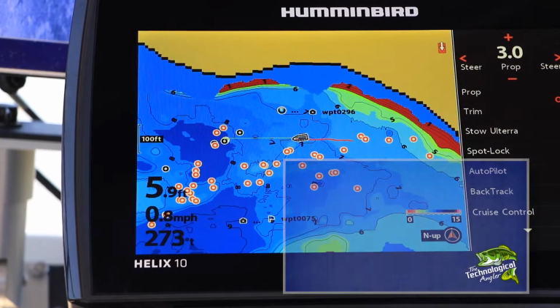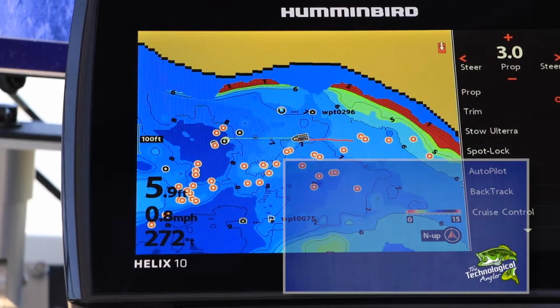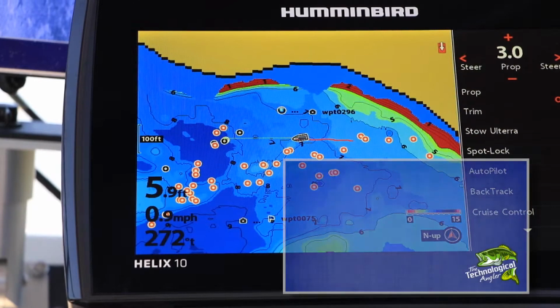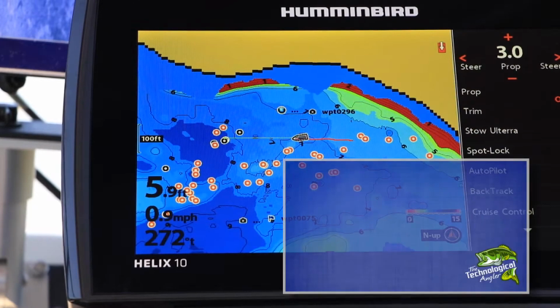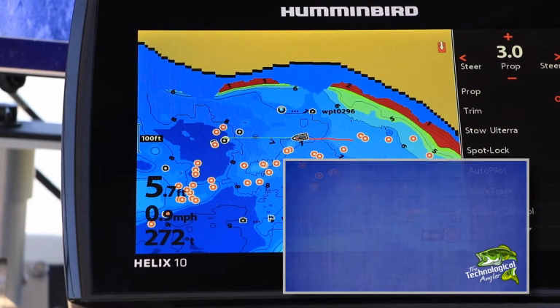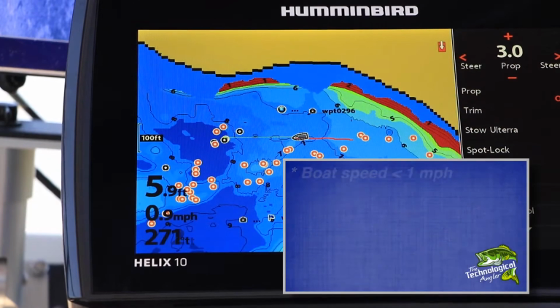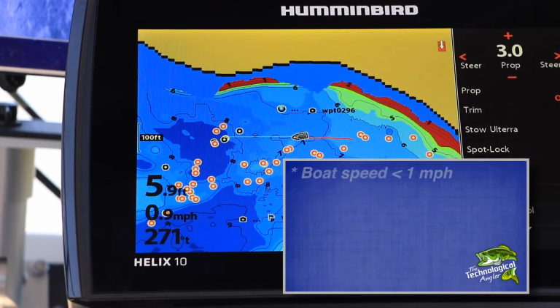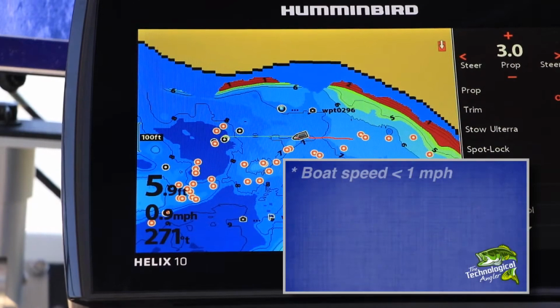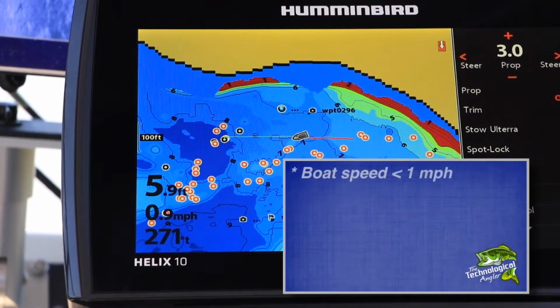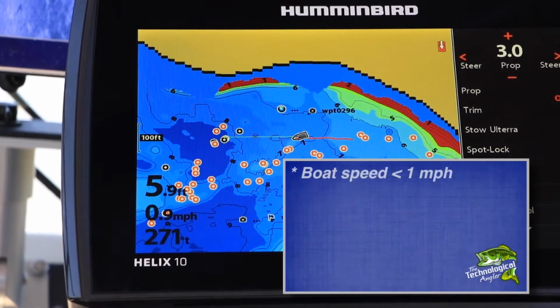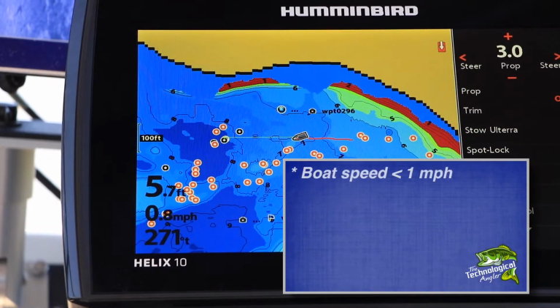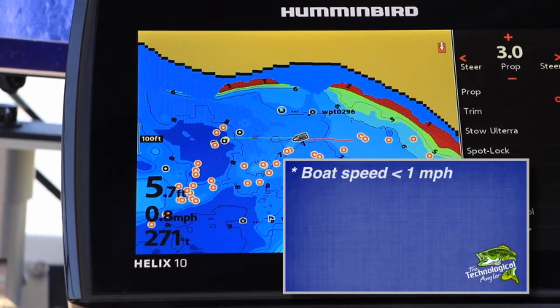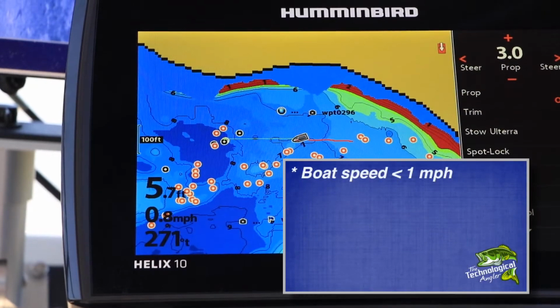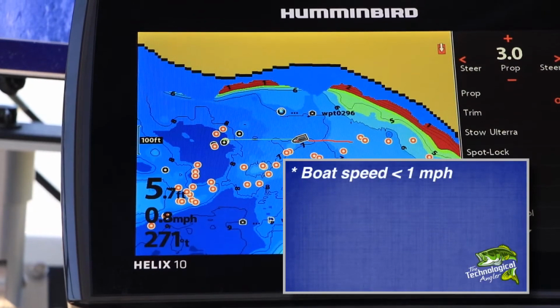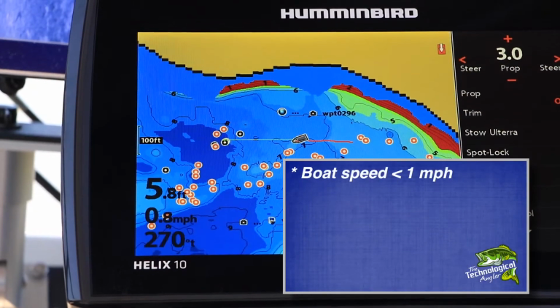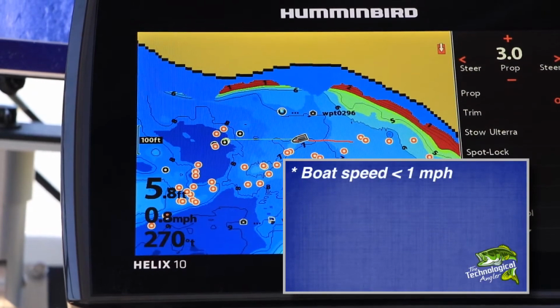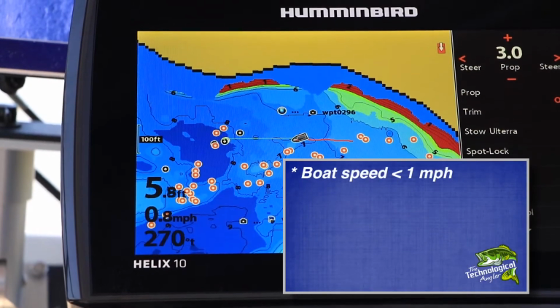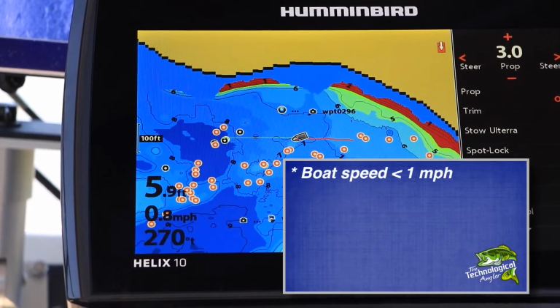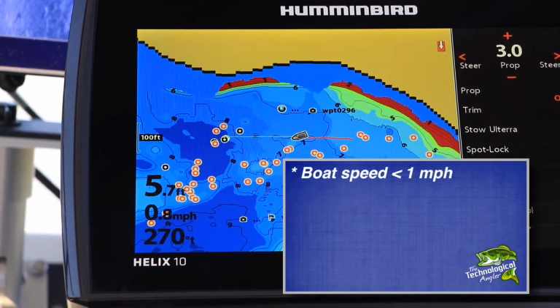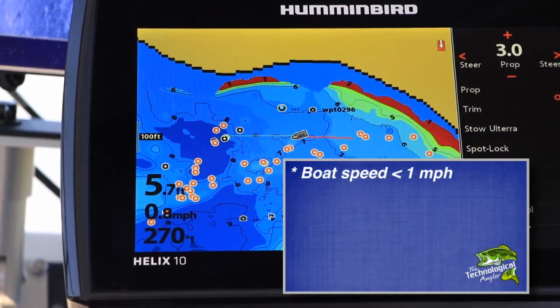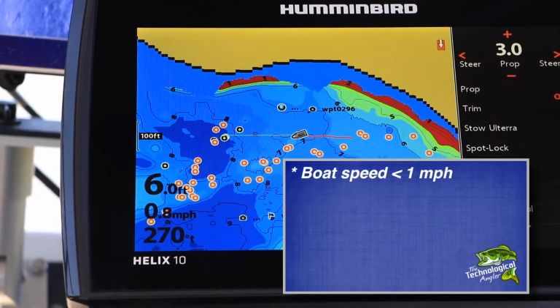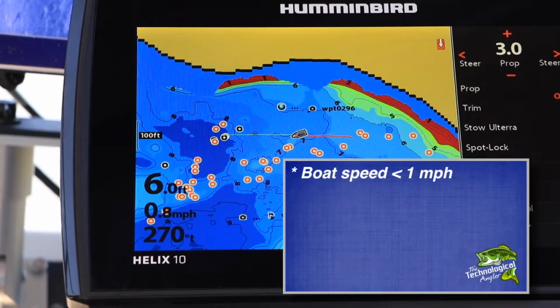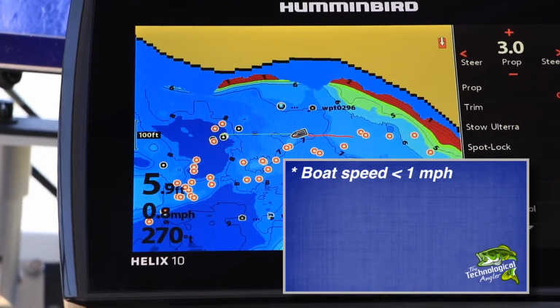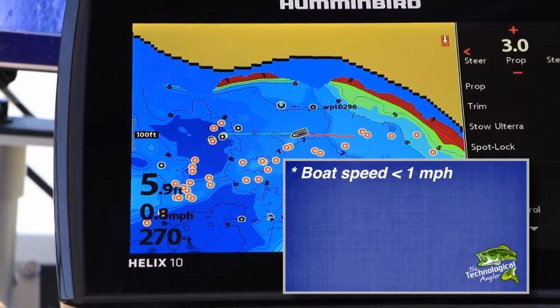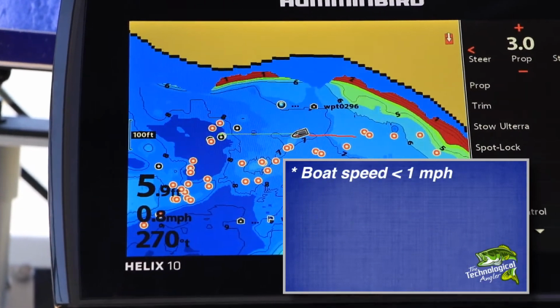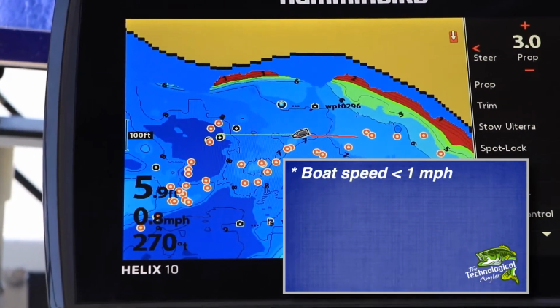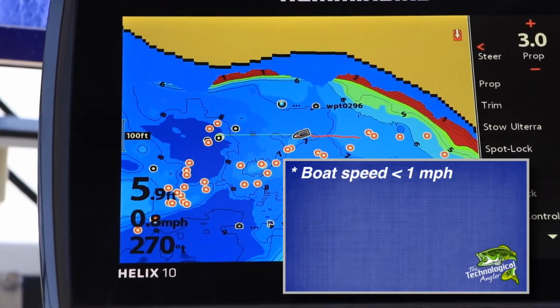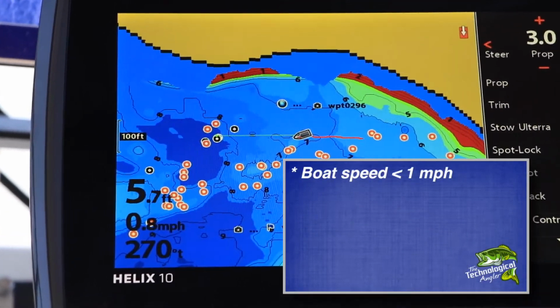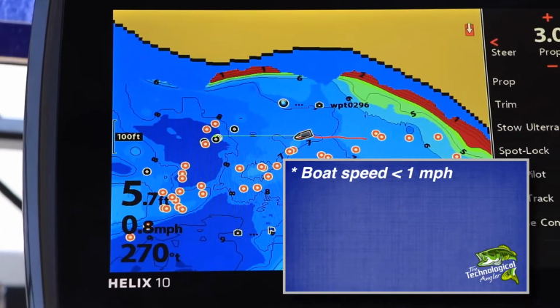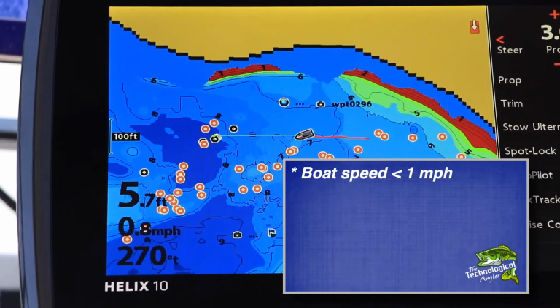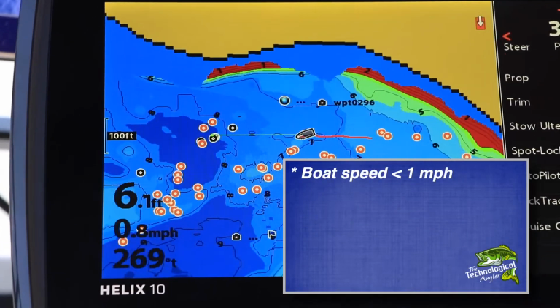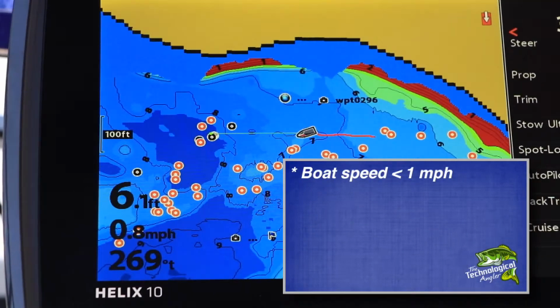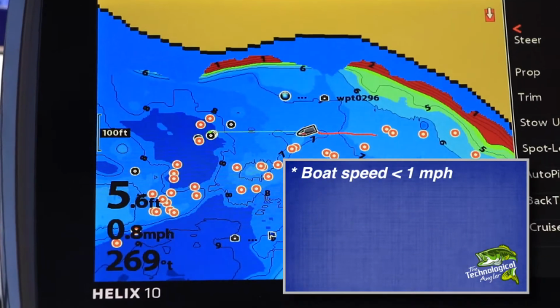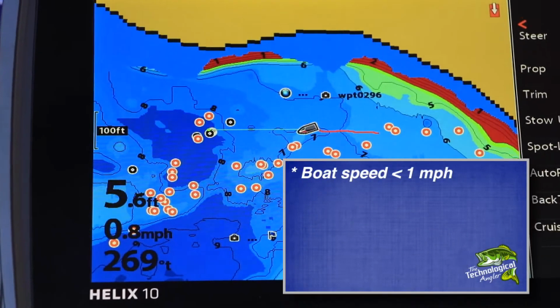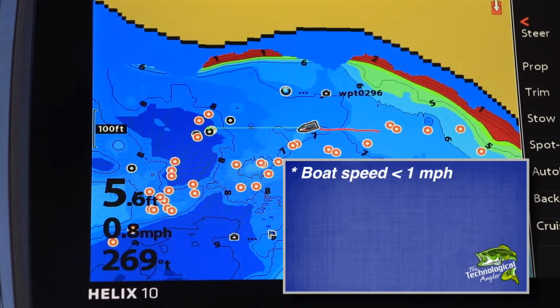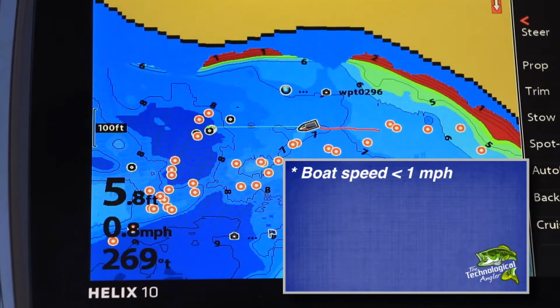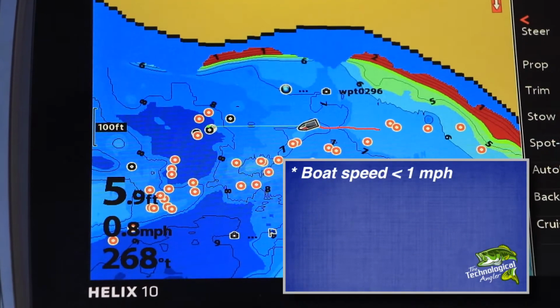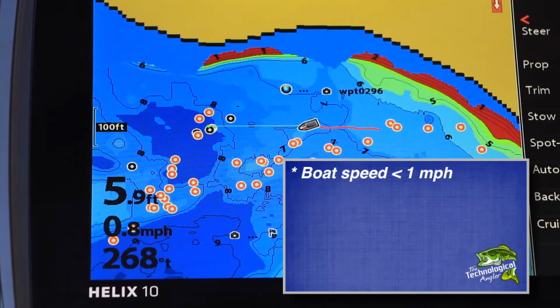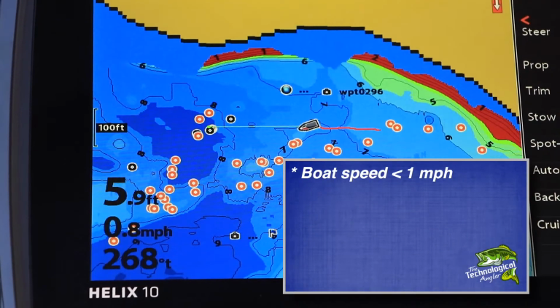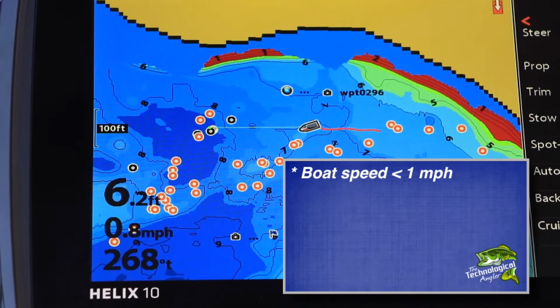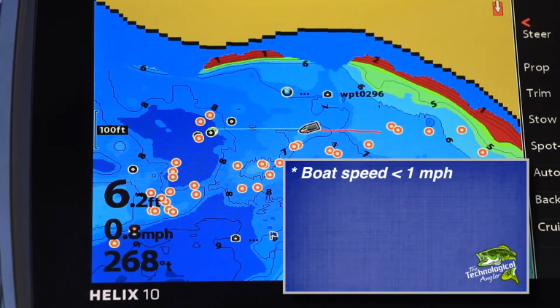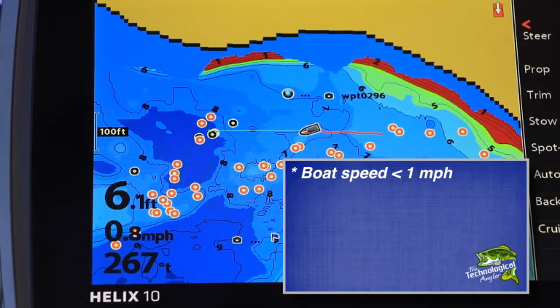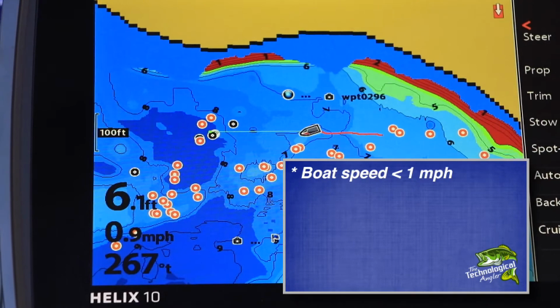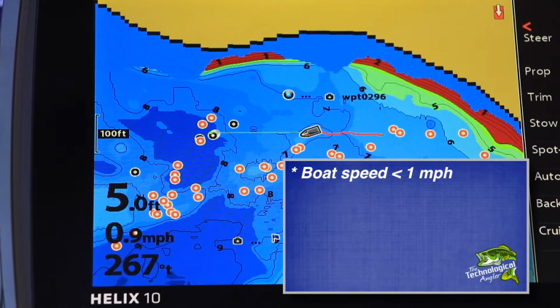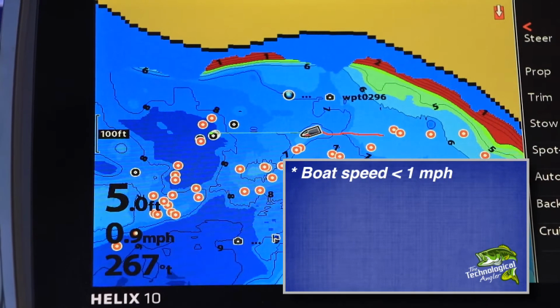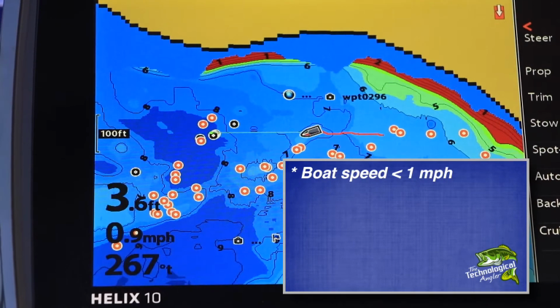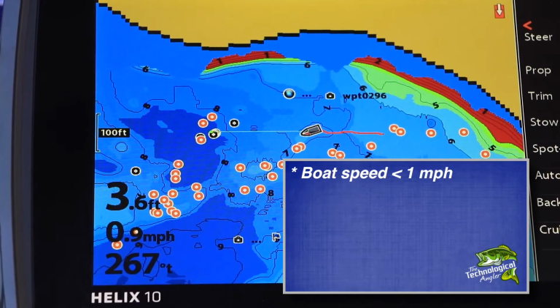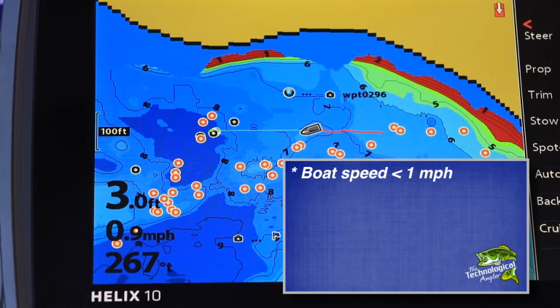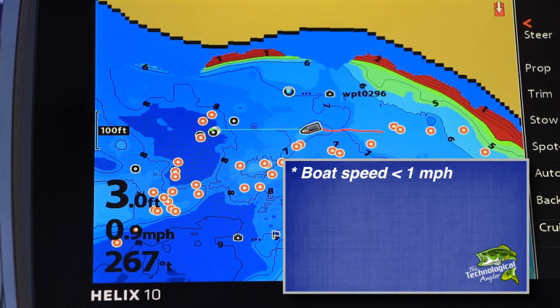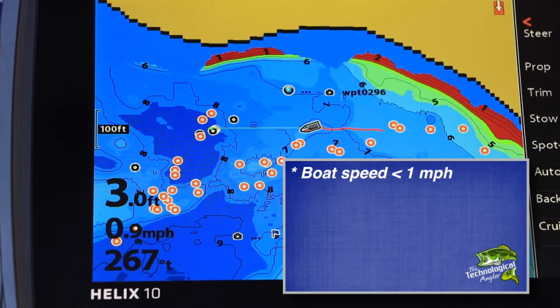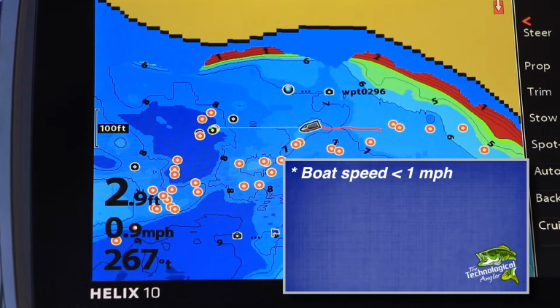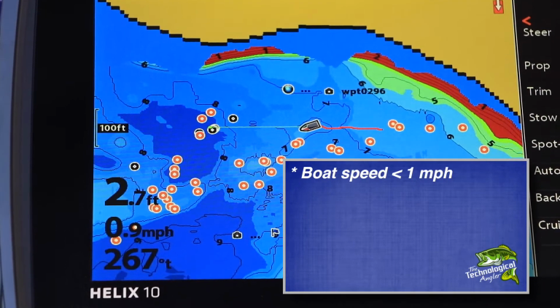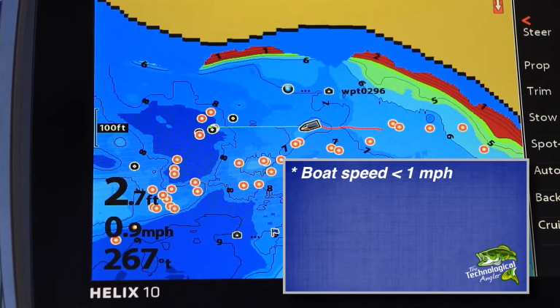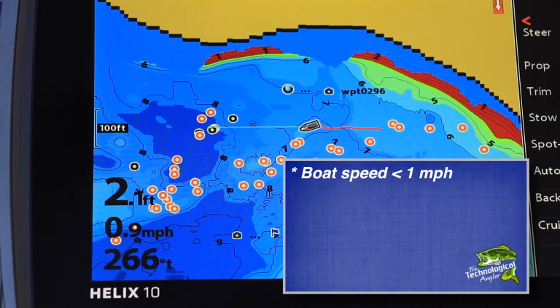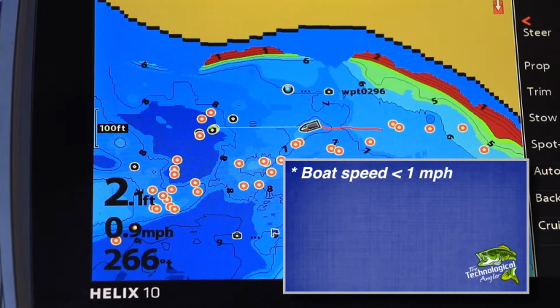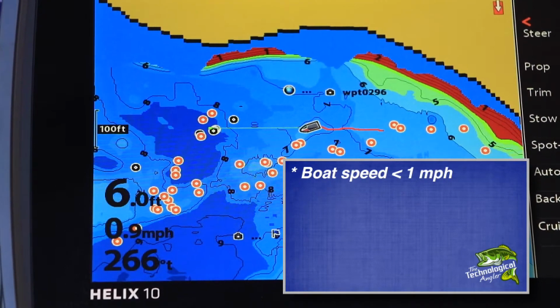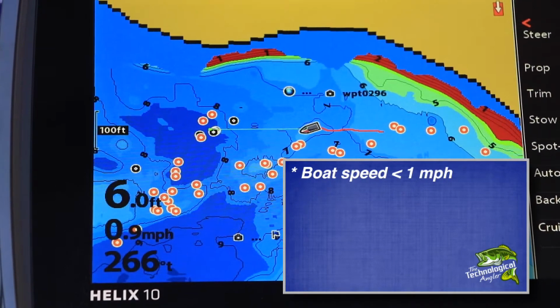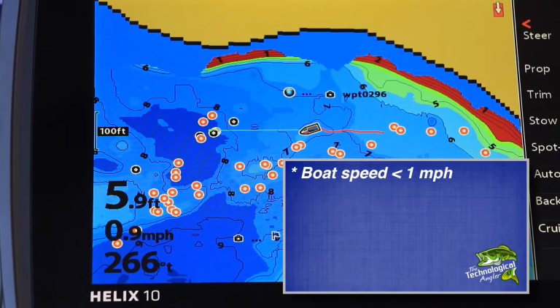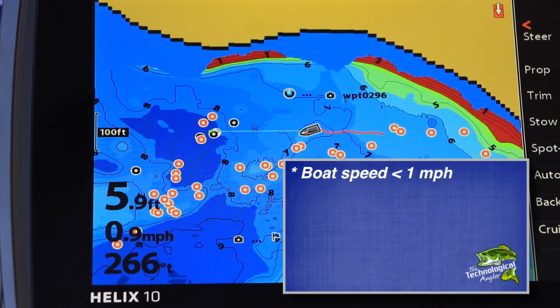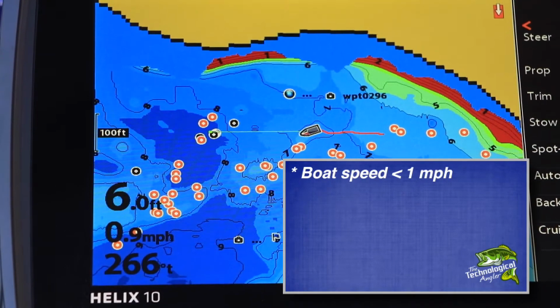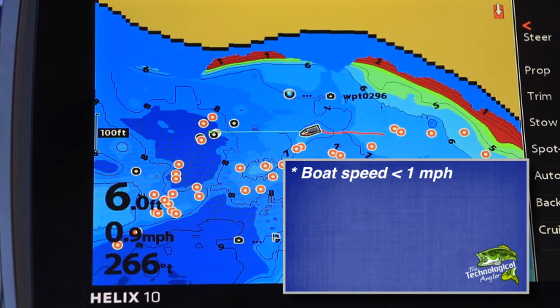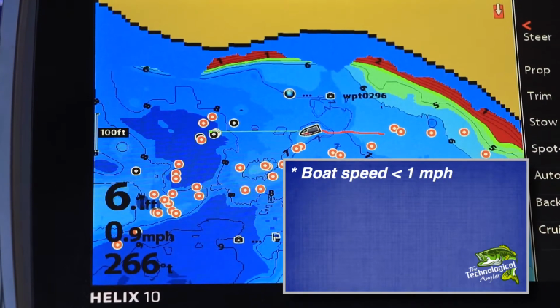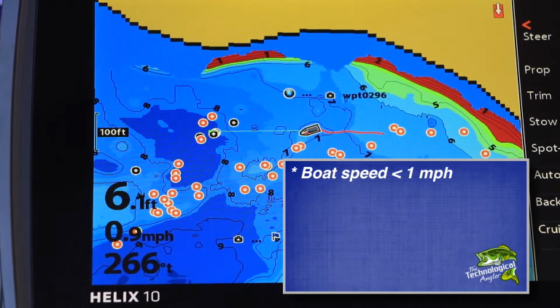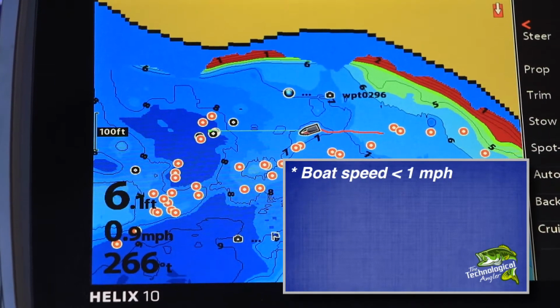First, slow your boat speed down to under one mile per hour and try to steer as straight a course as possible.